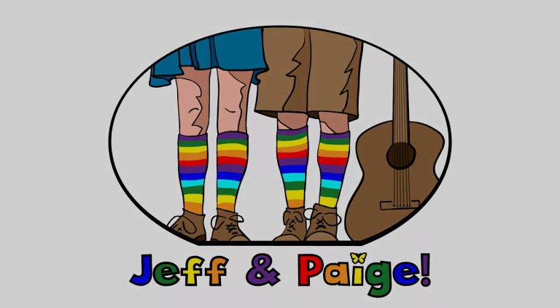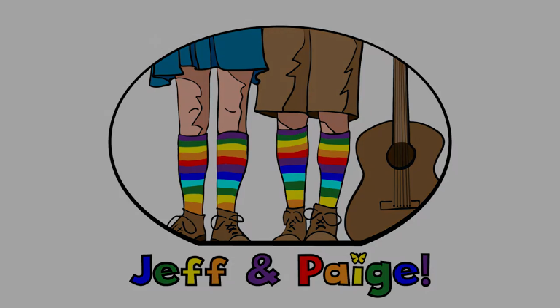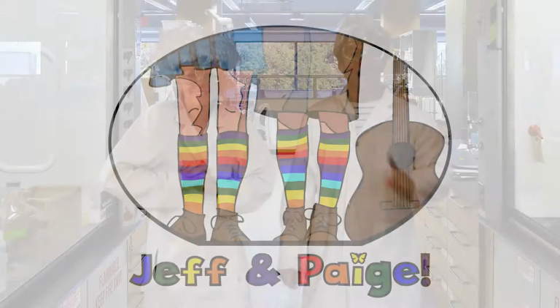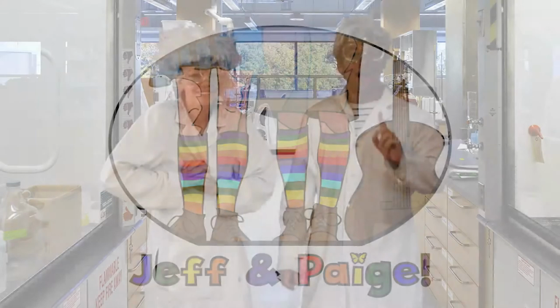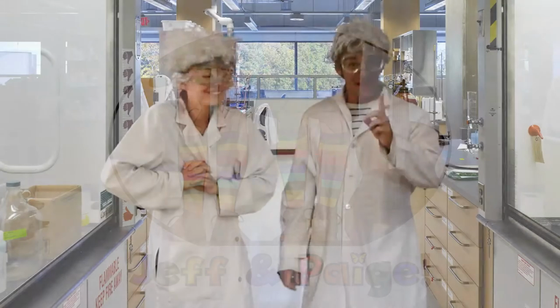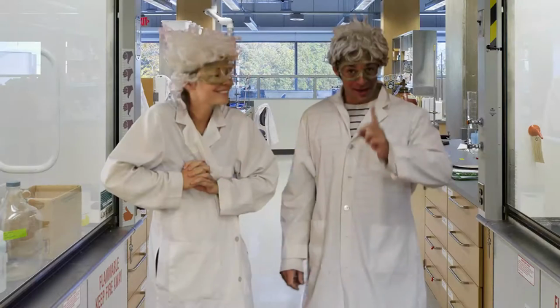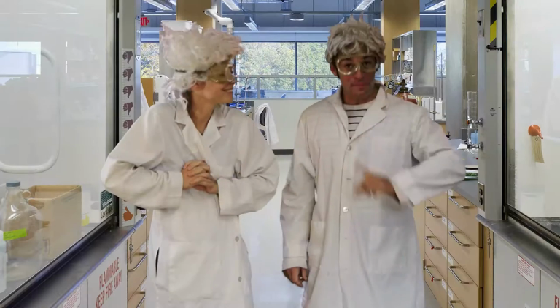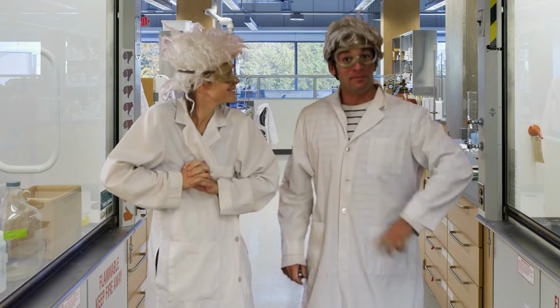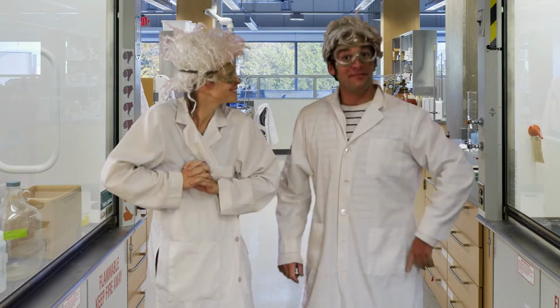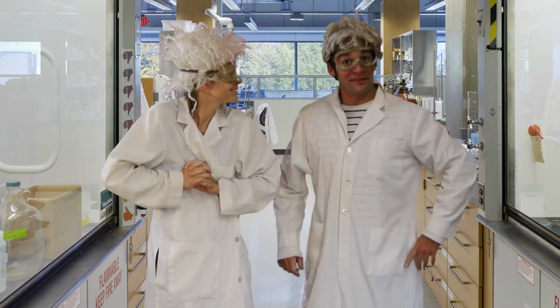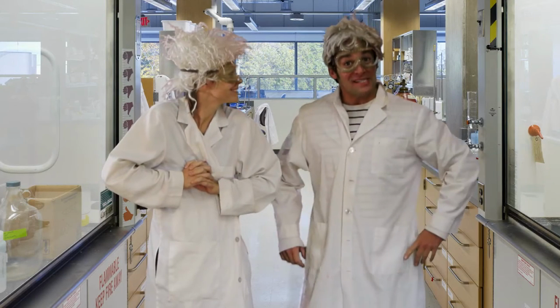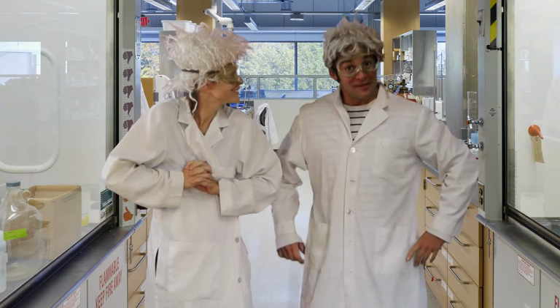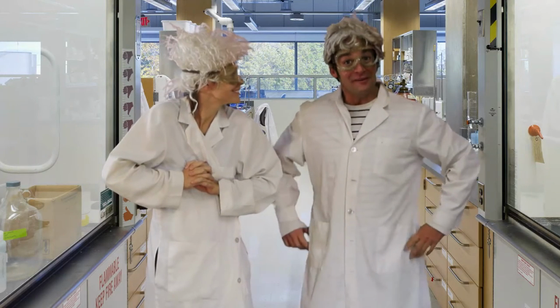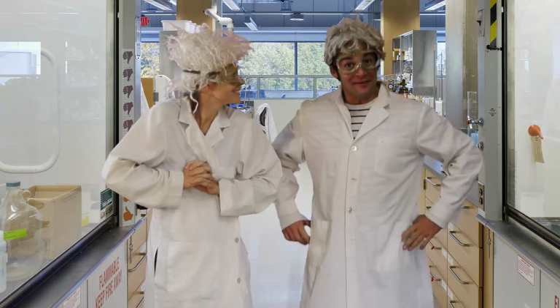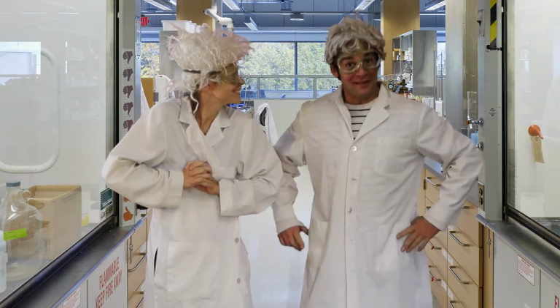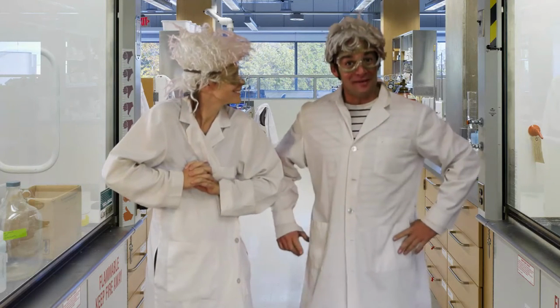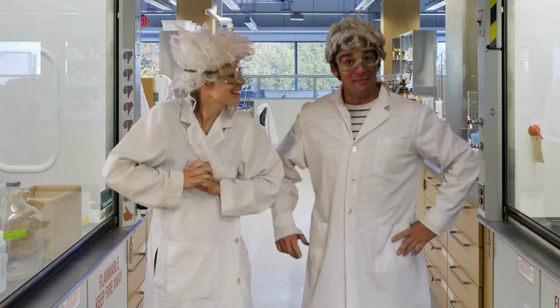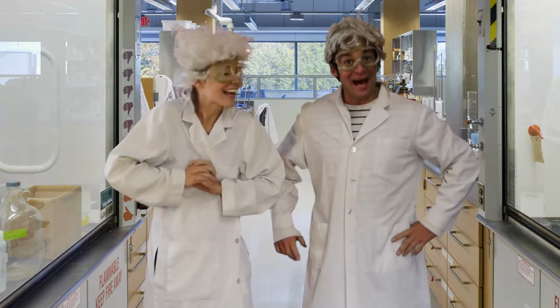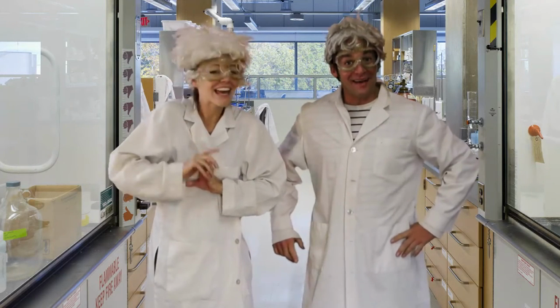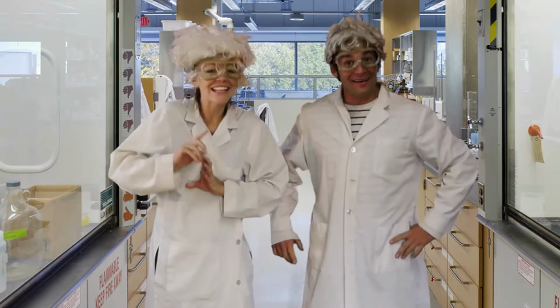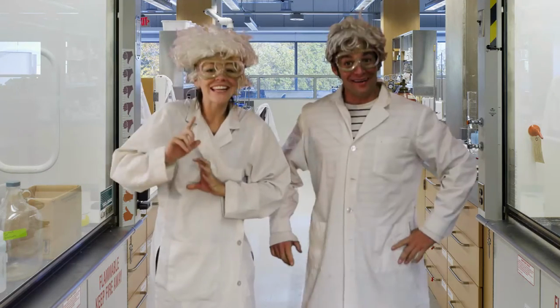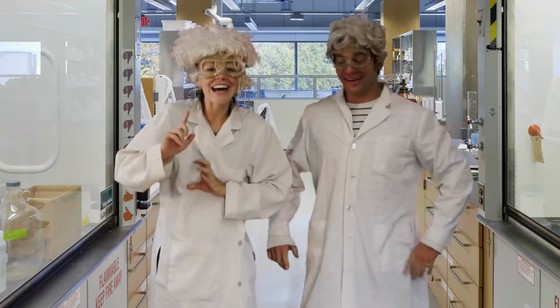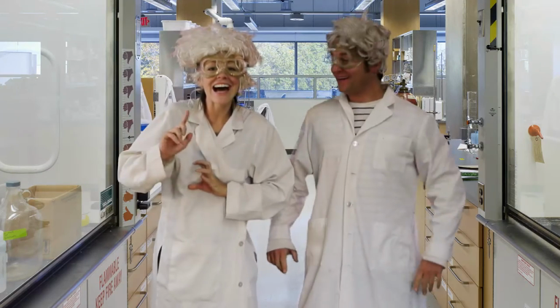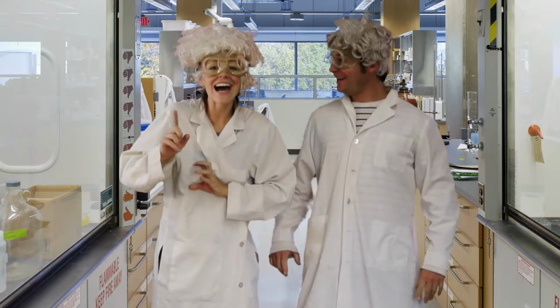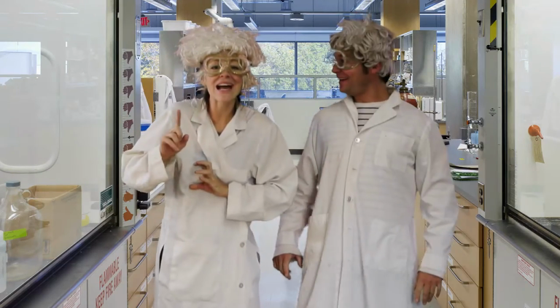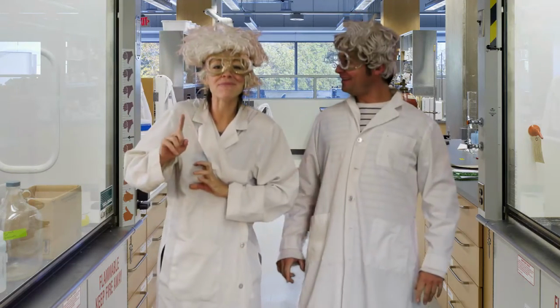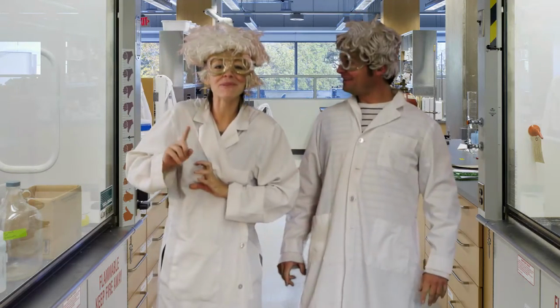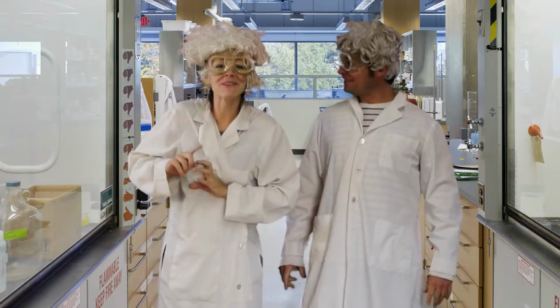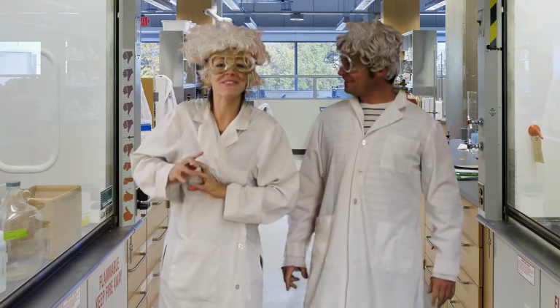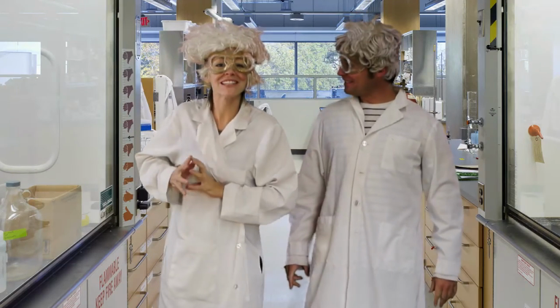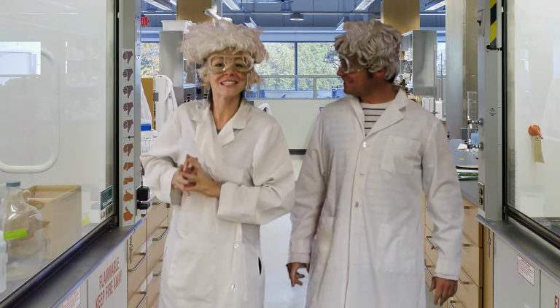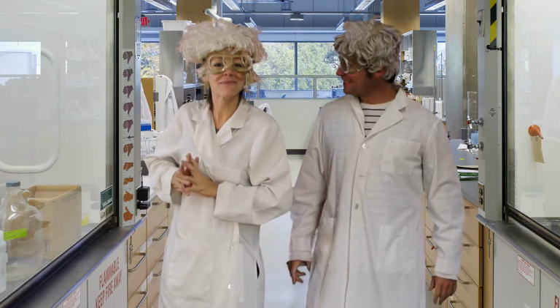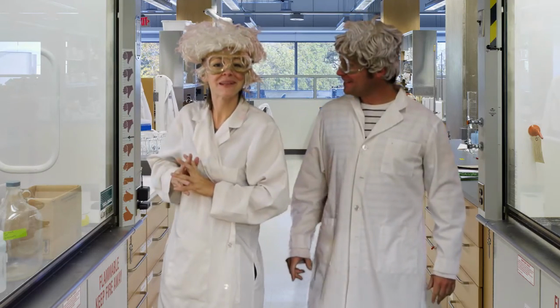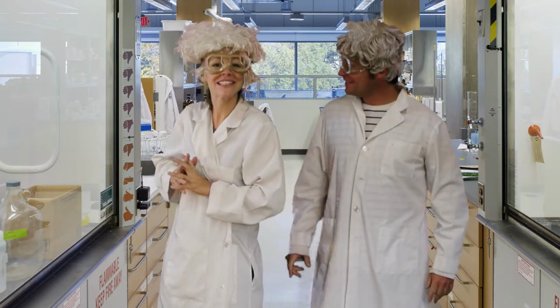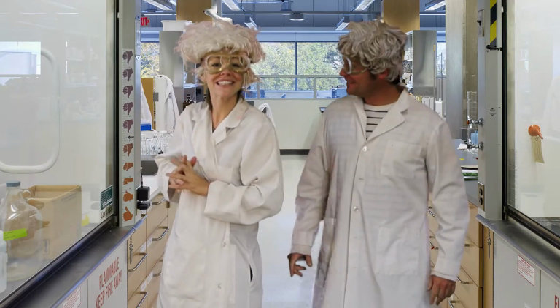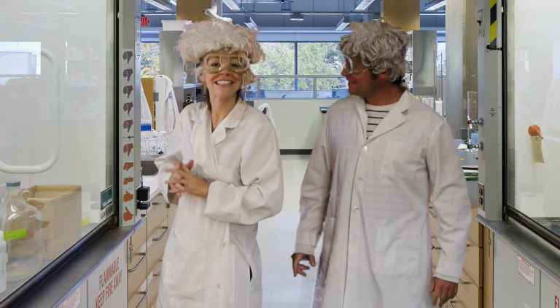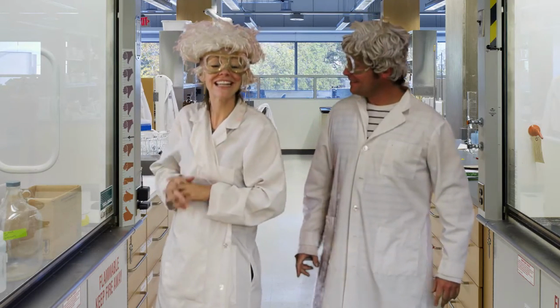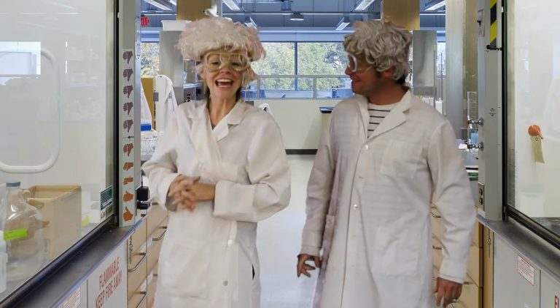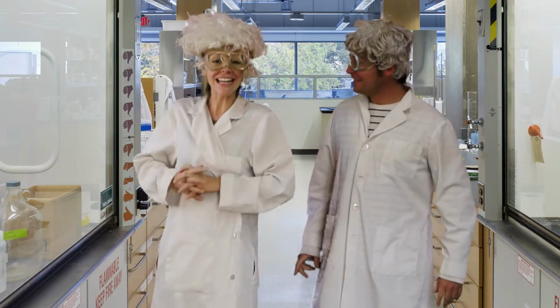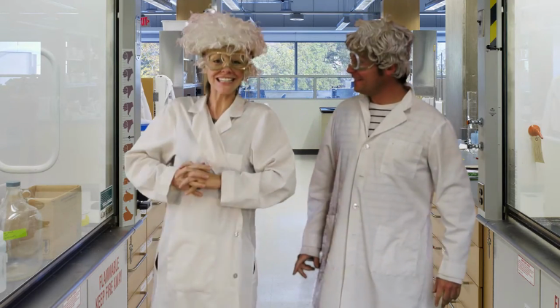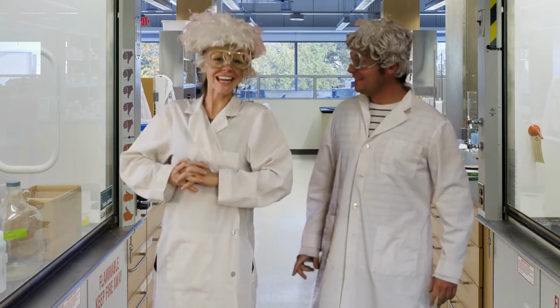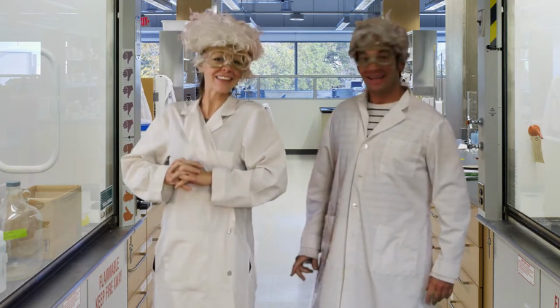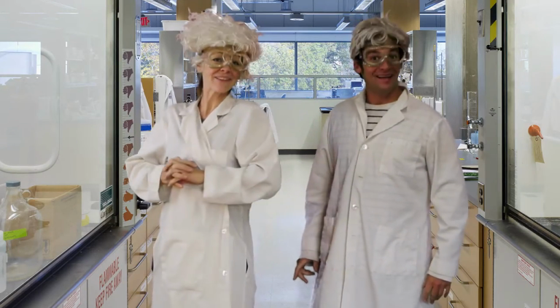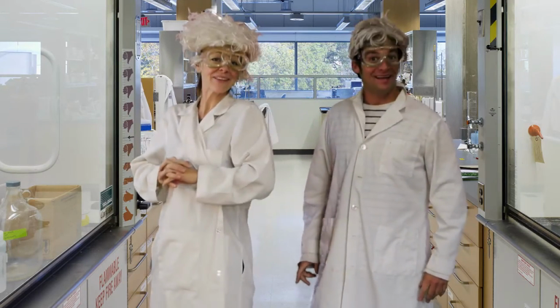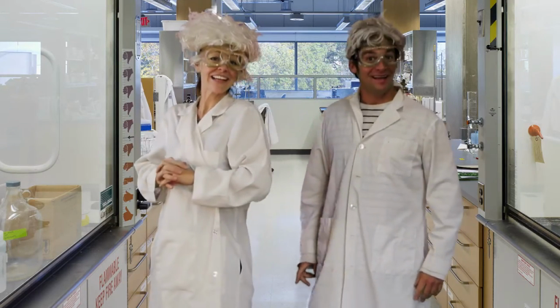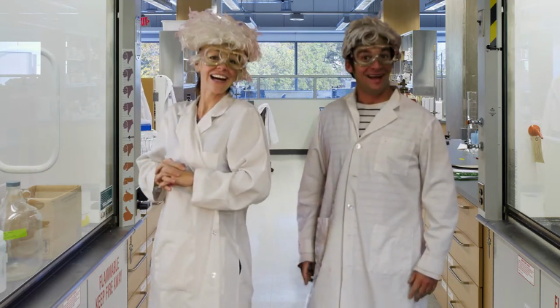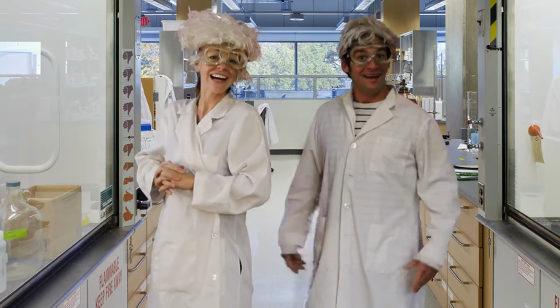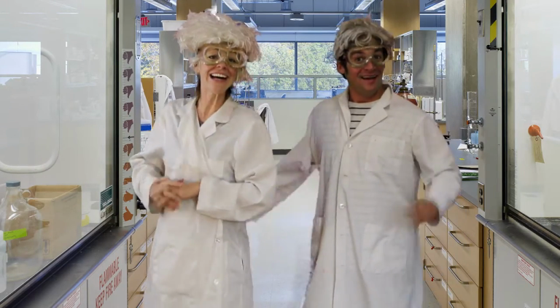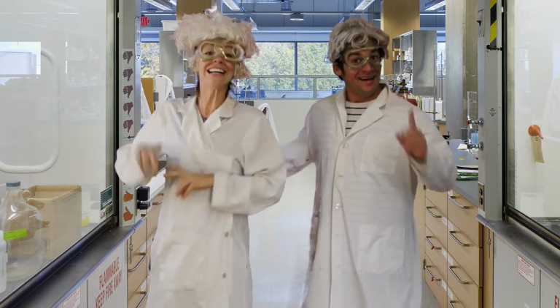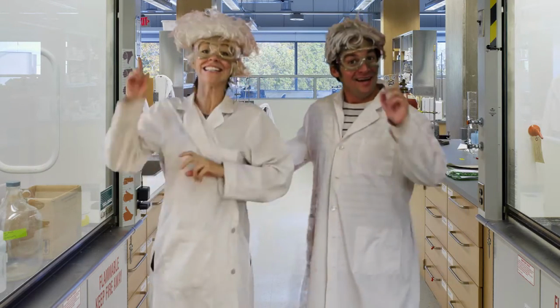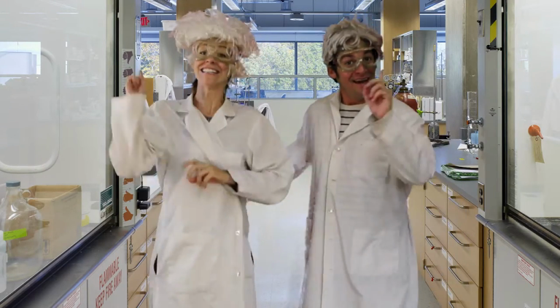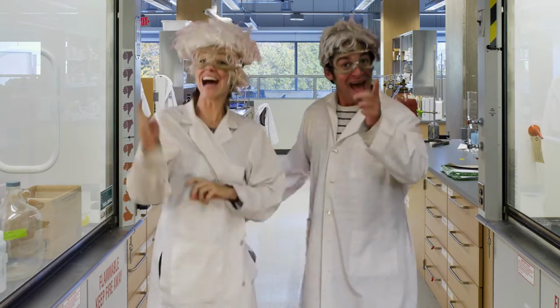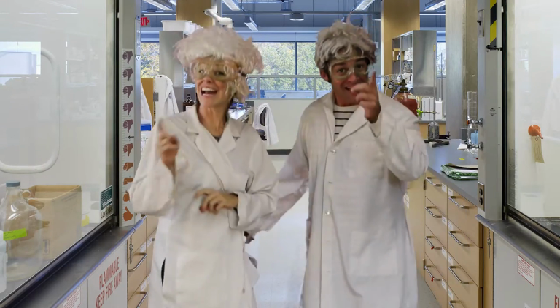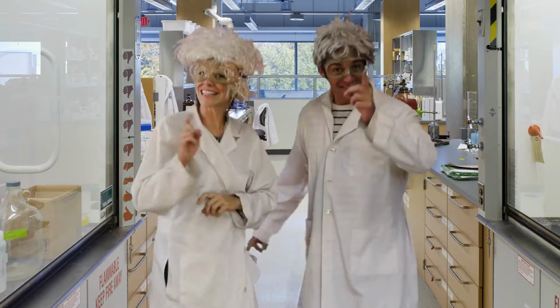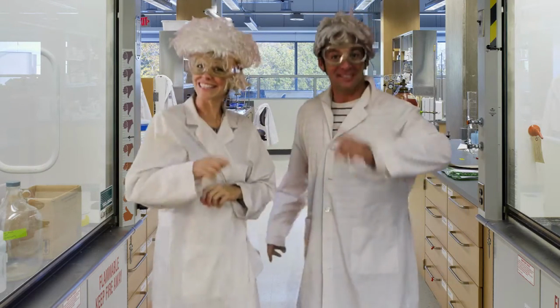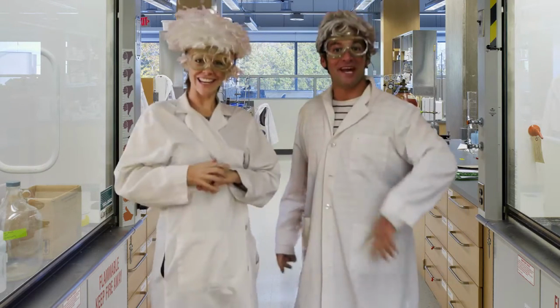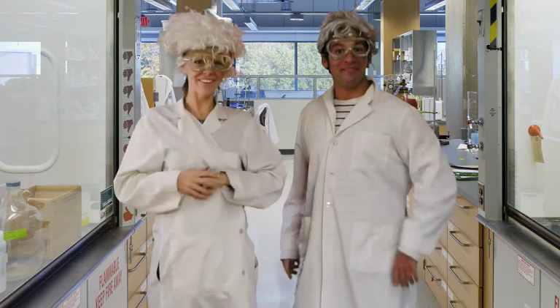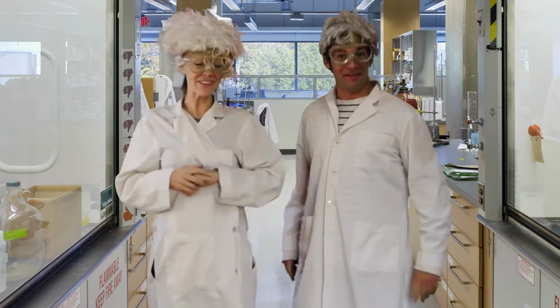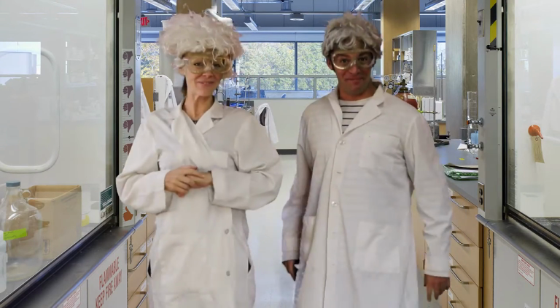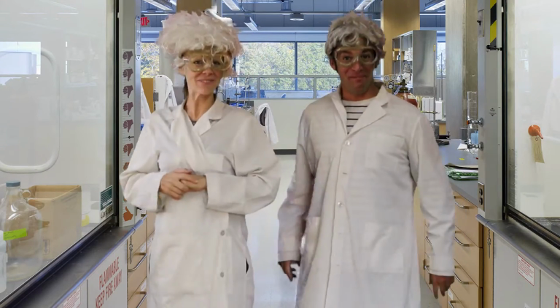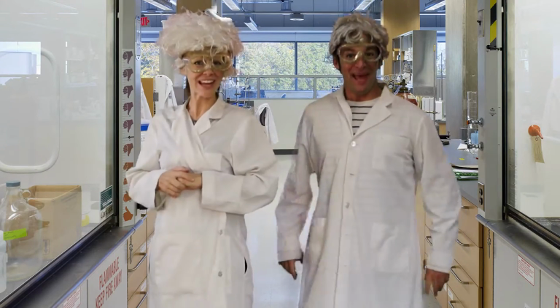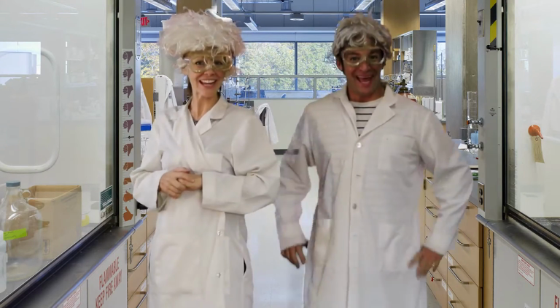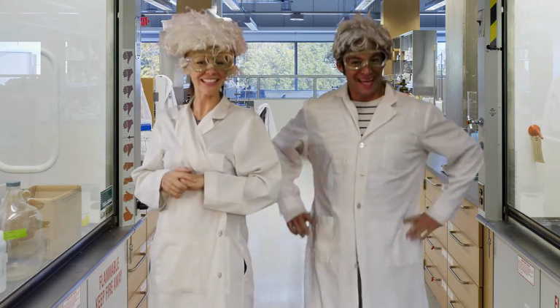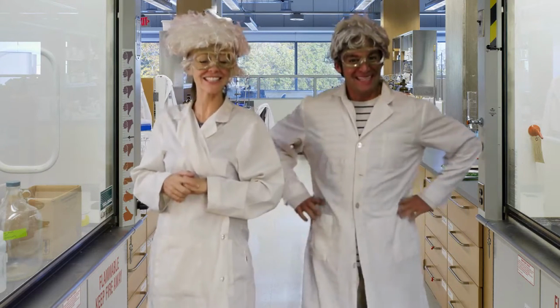Hi, I'm Professor Erlenmeyer. And I'm Professor Bunsen. And together we are Not Jeff and Paige.